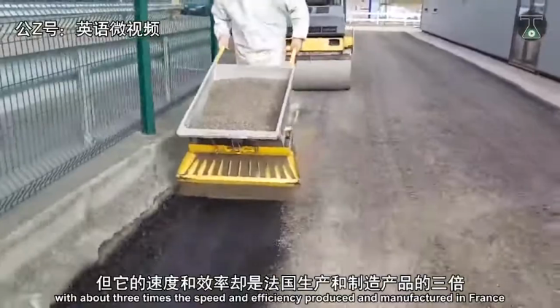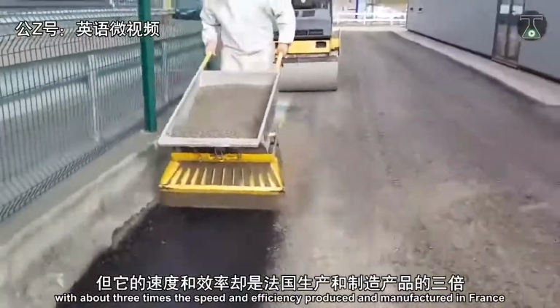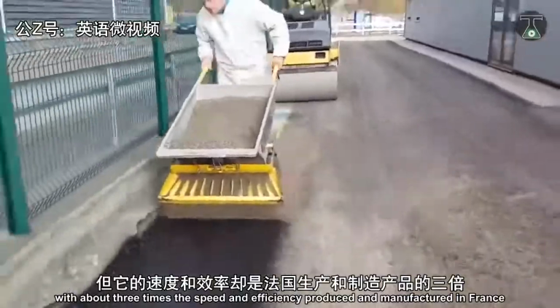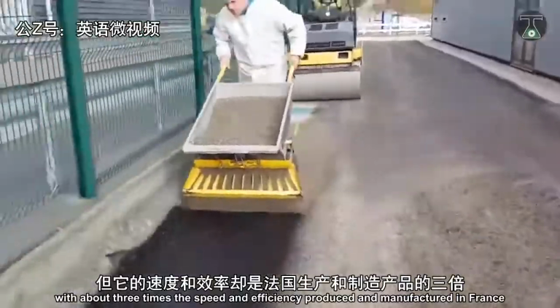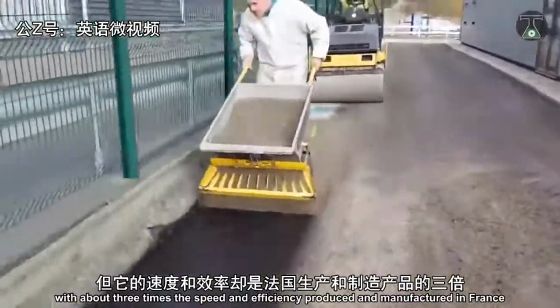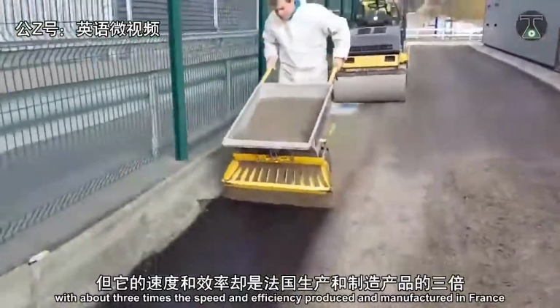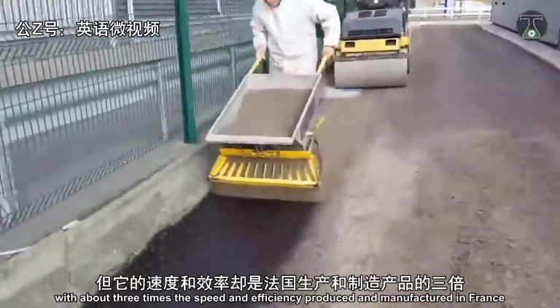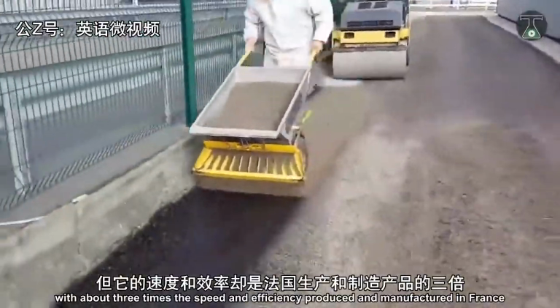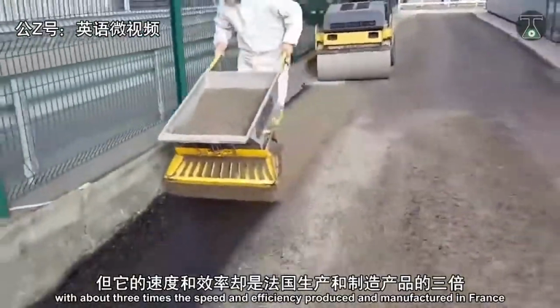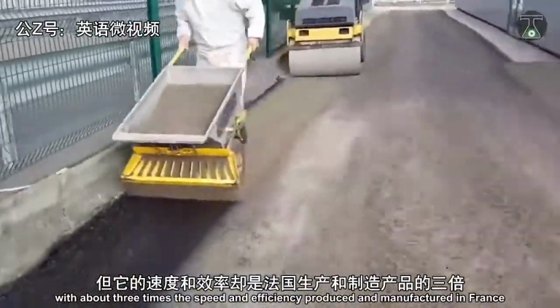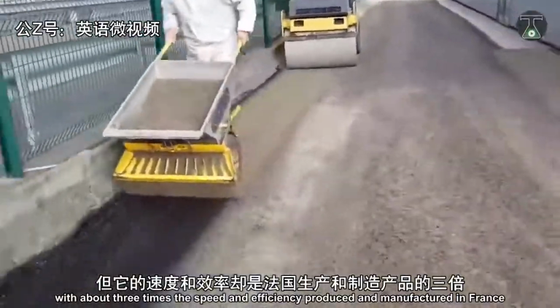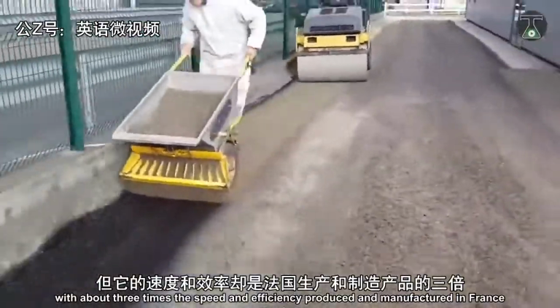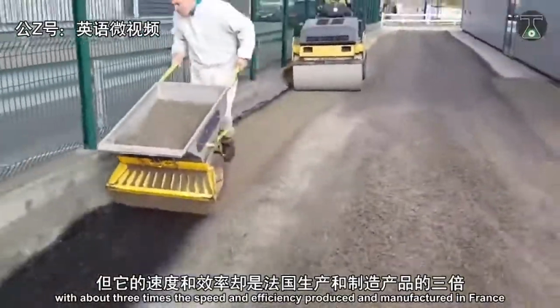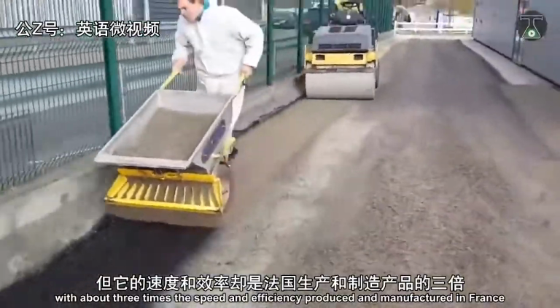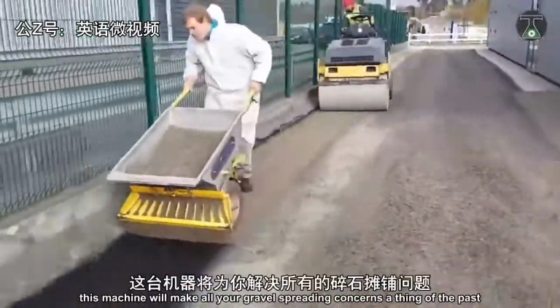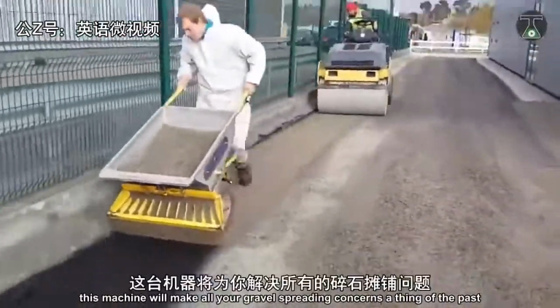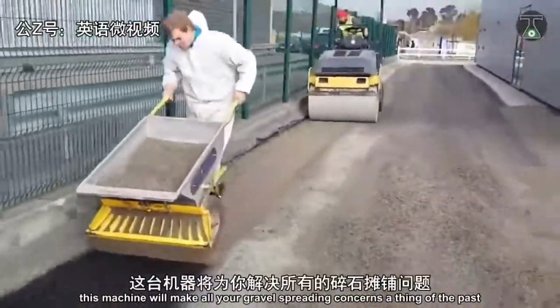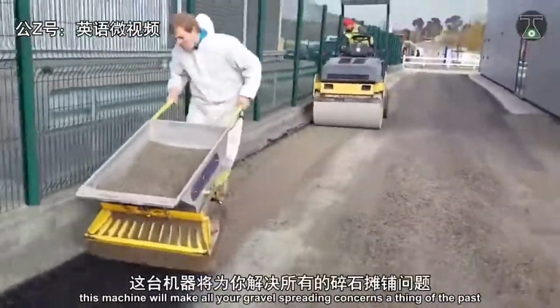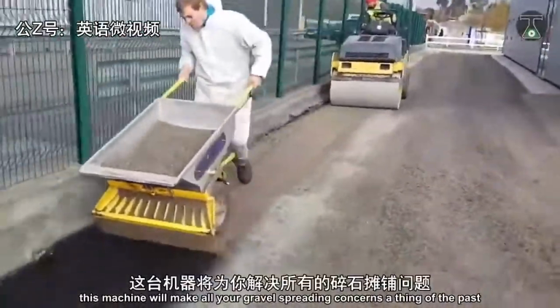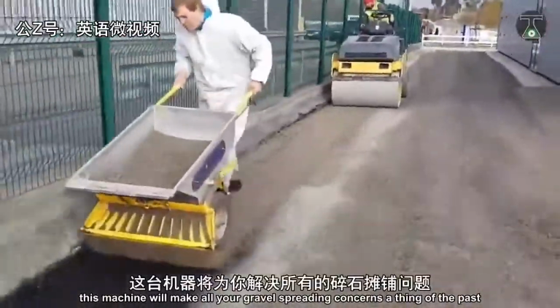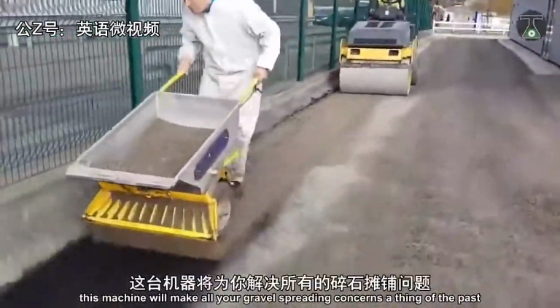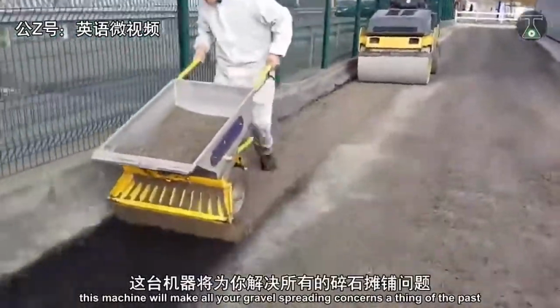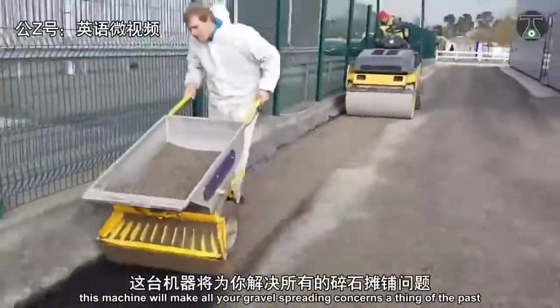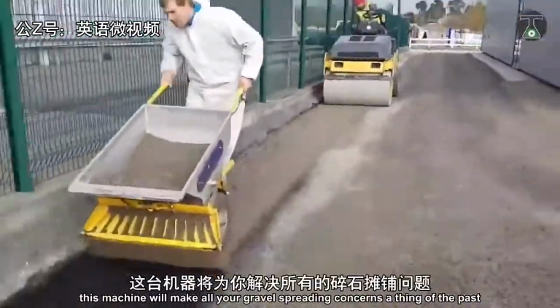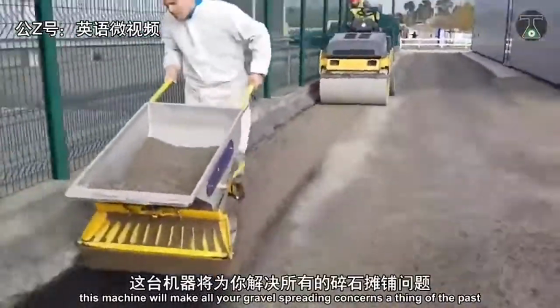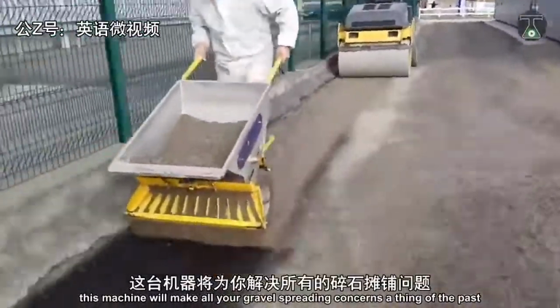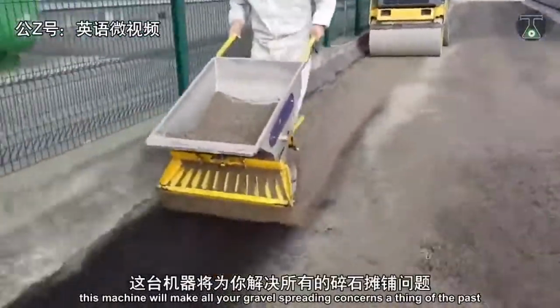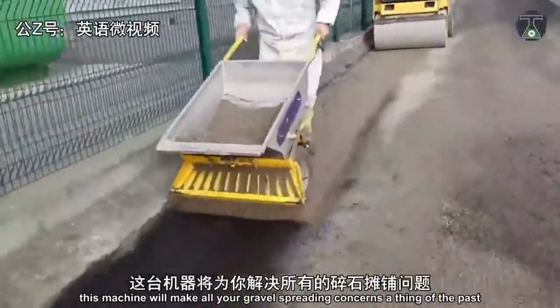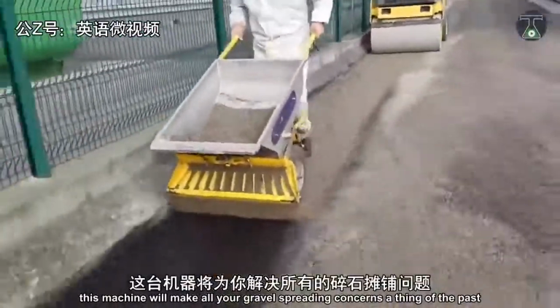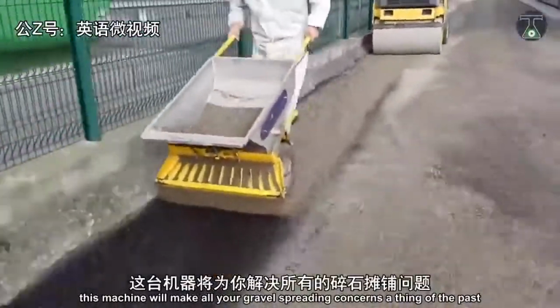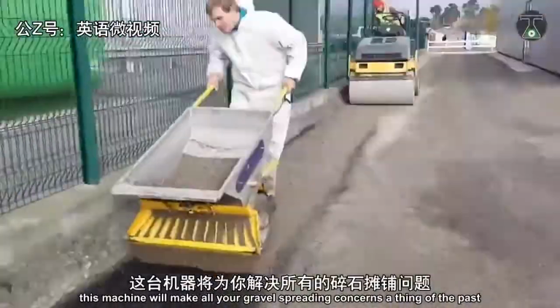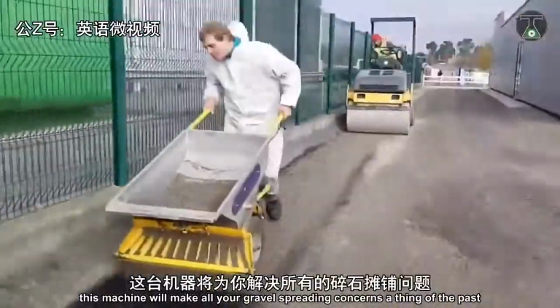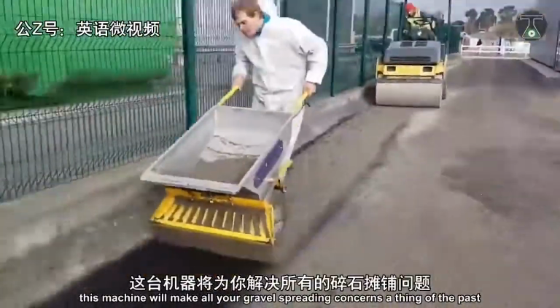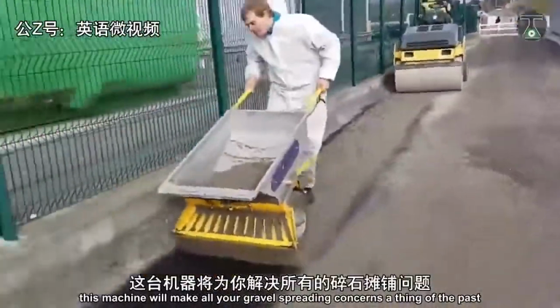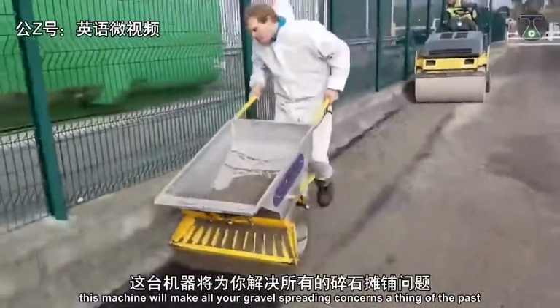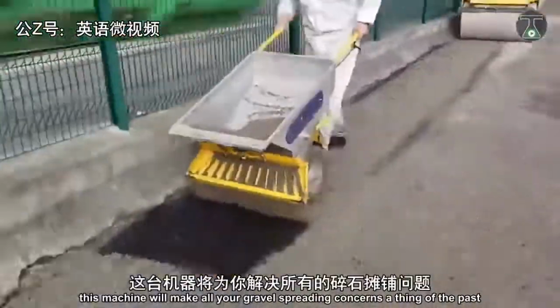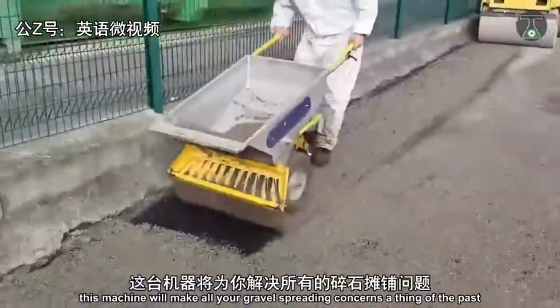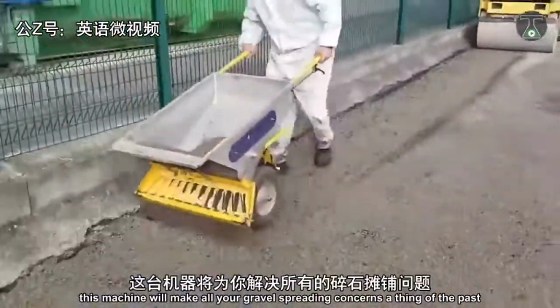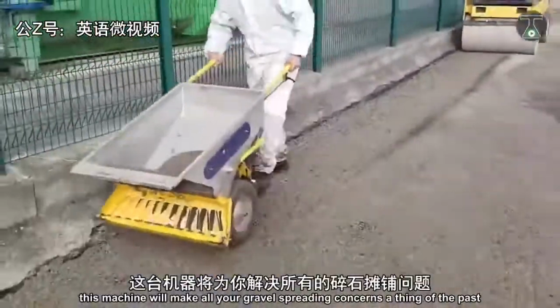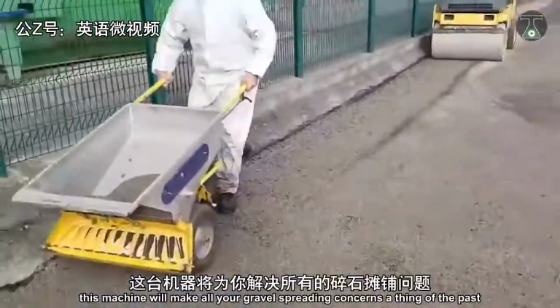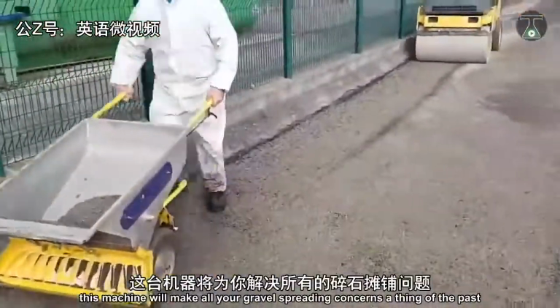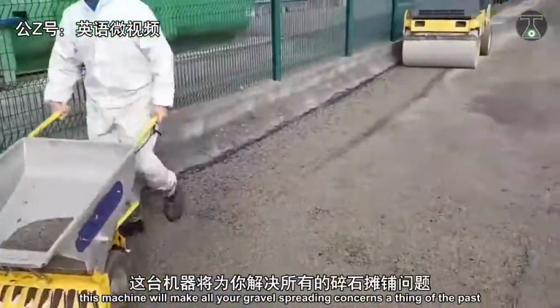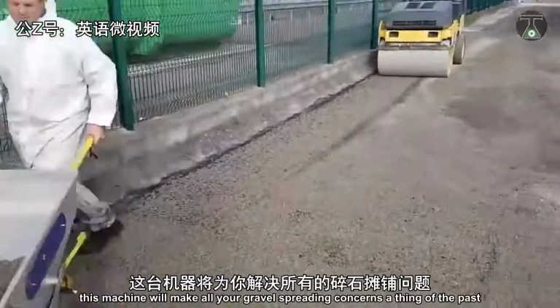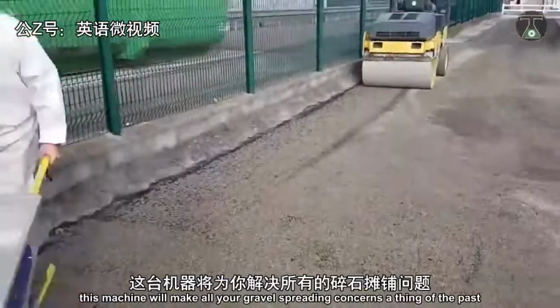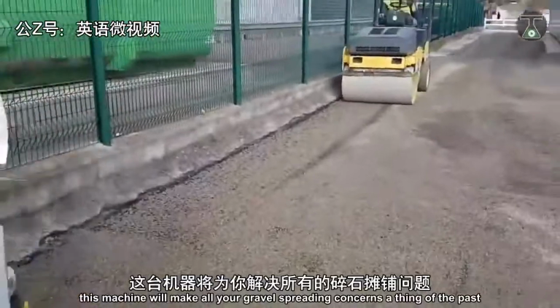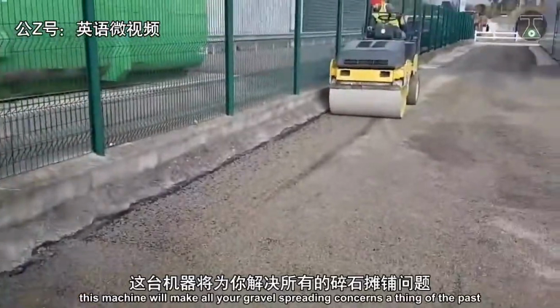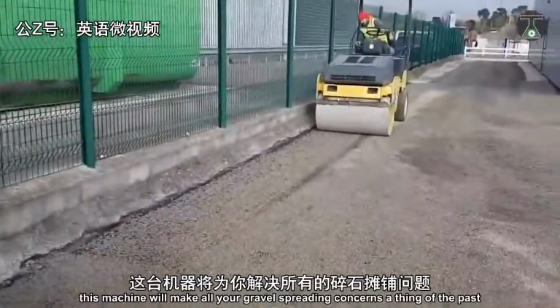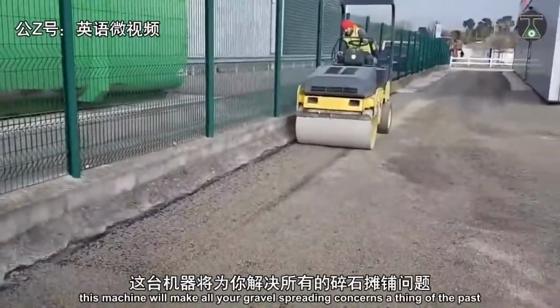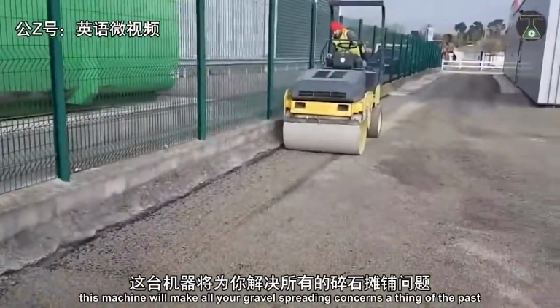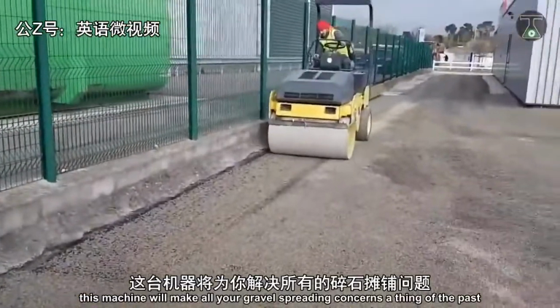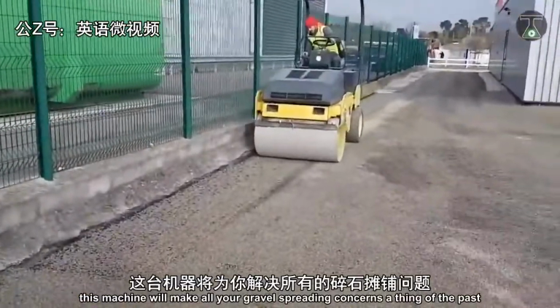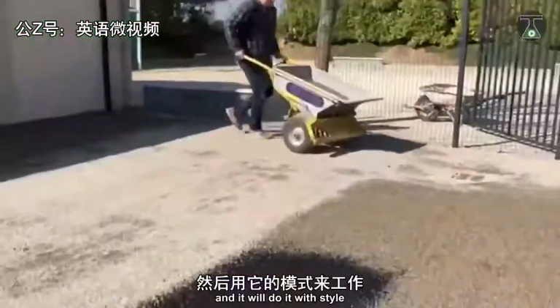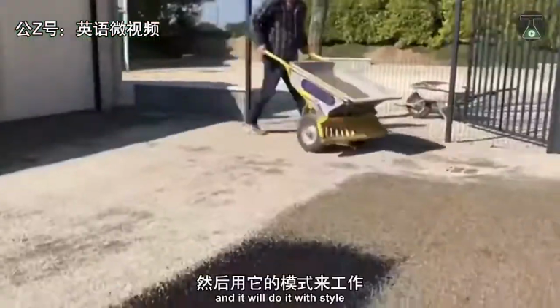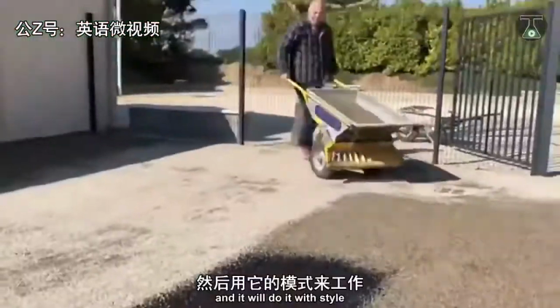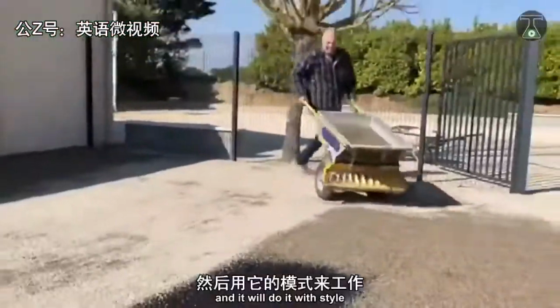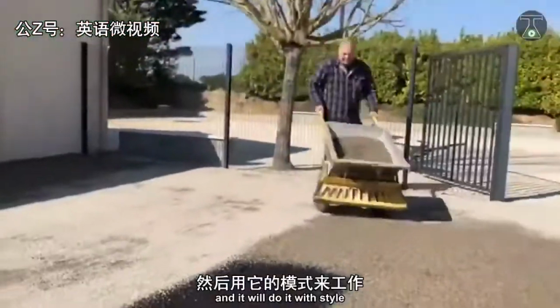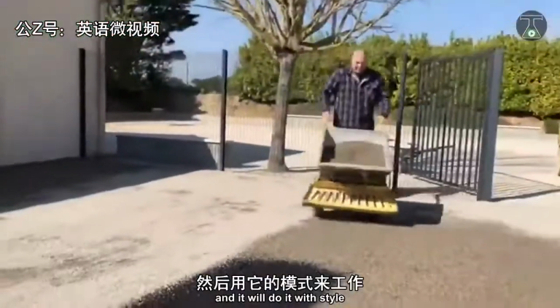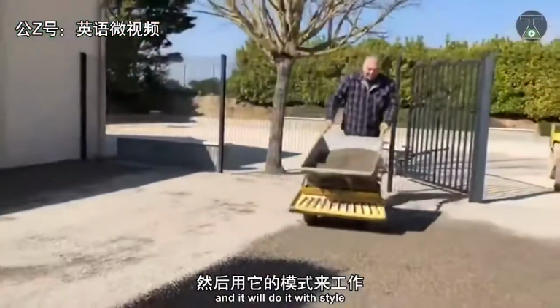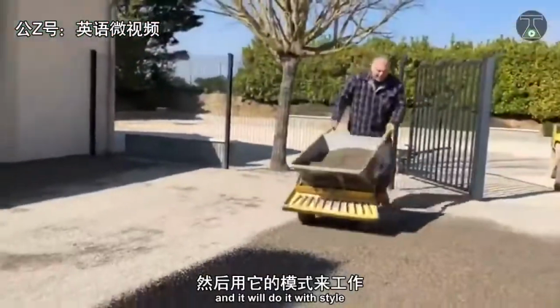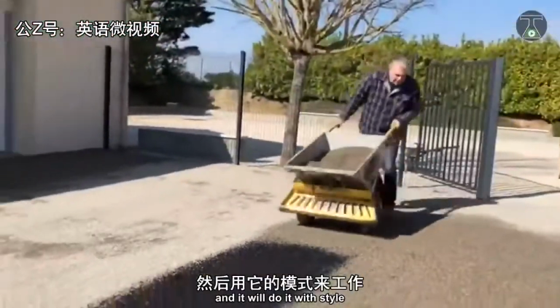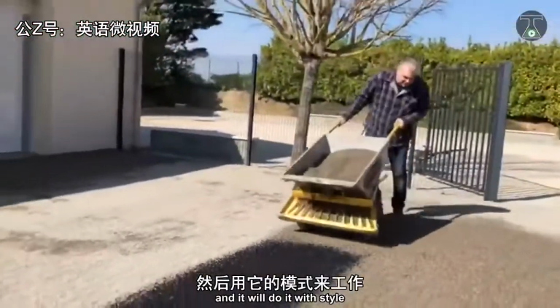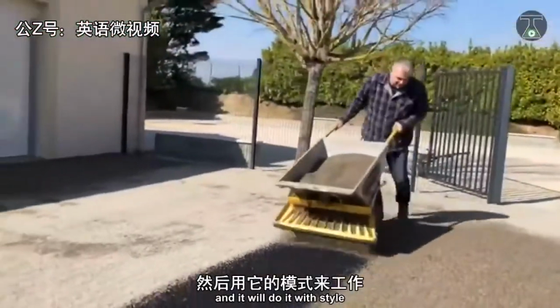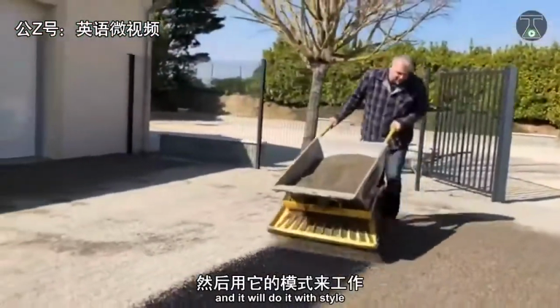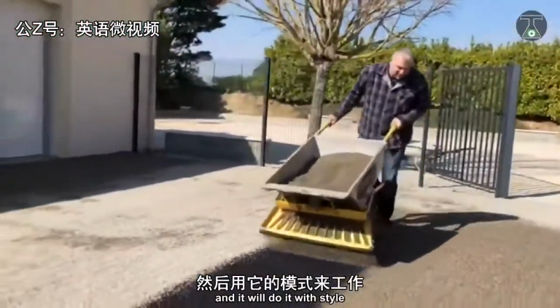Produced and manufactured in France, this machine will make all your gravel spreading concerns a thing of the past, and it will do it with style.